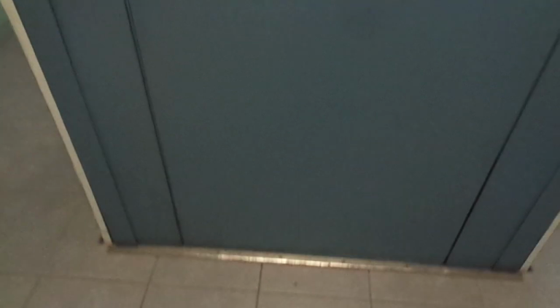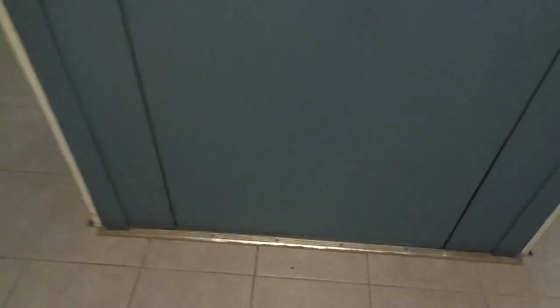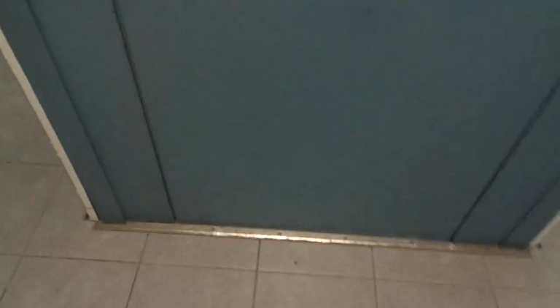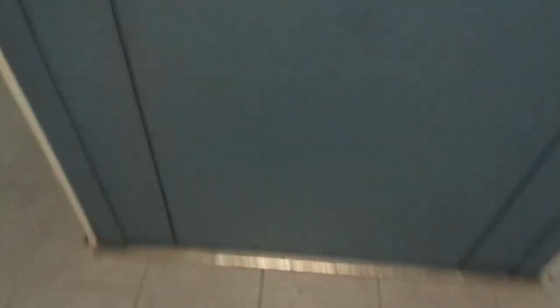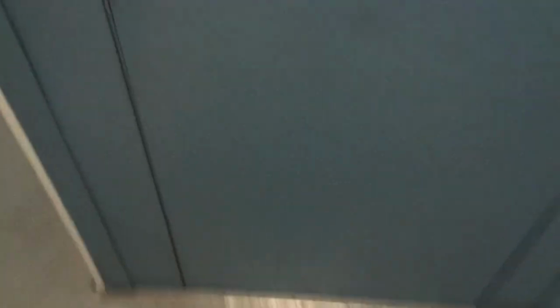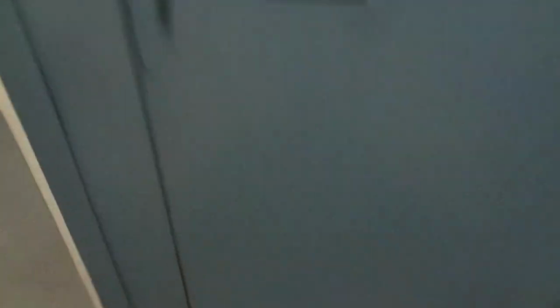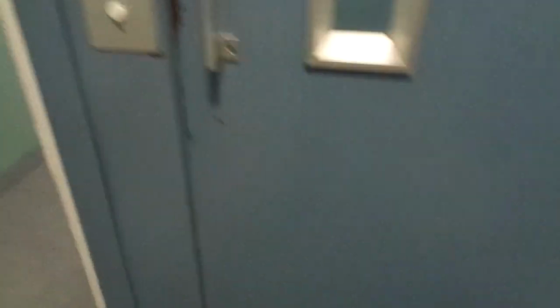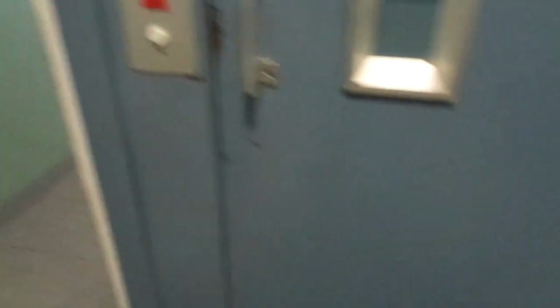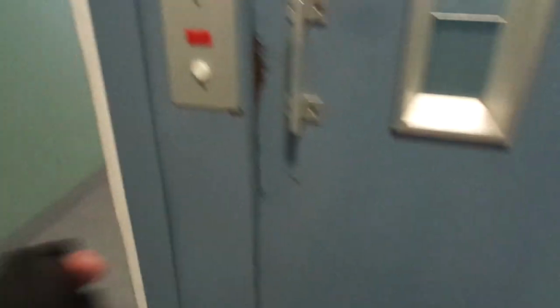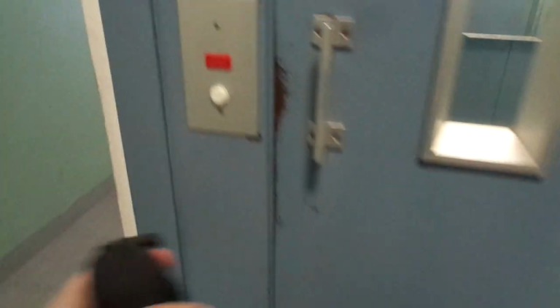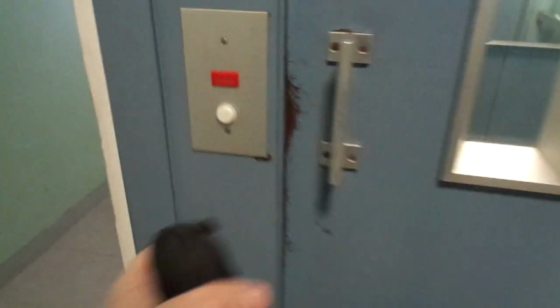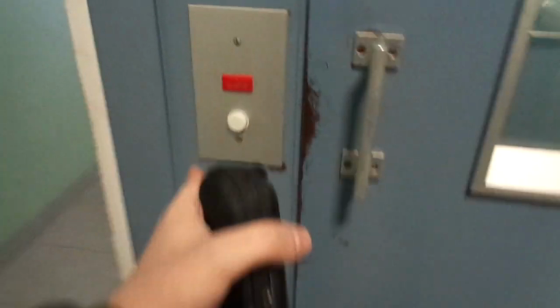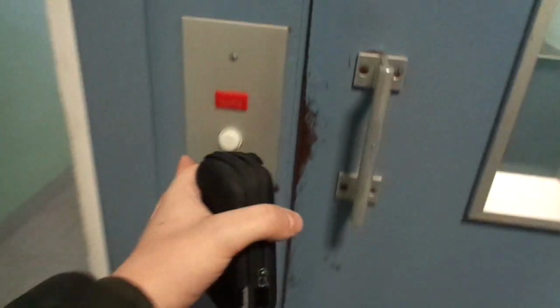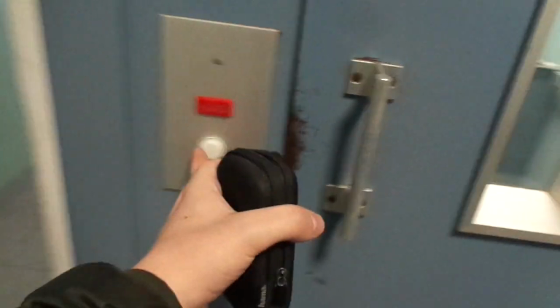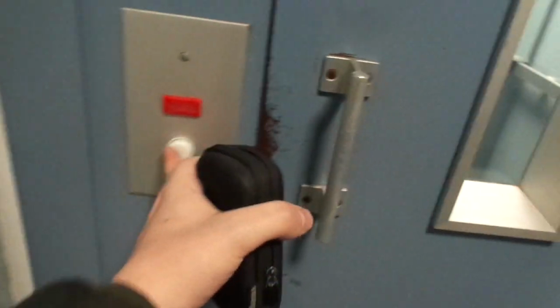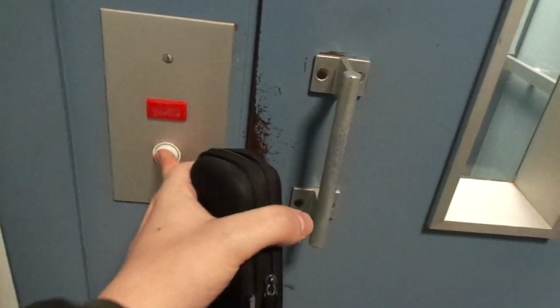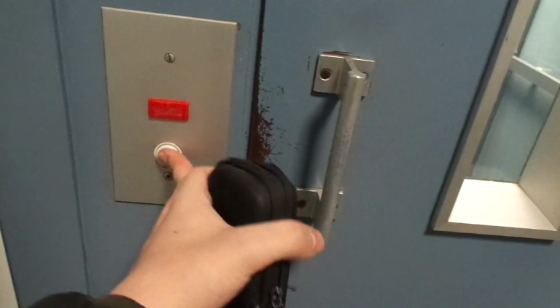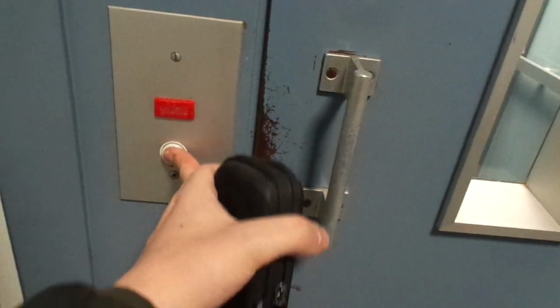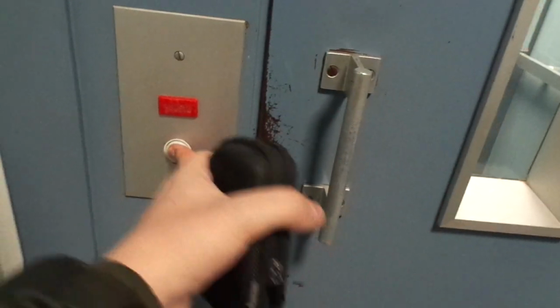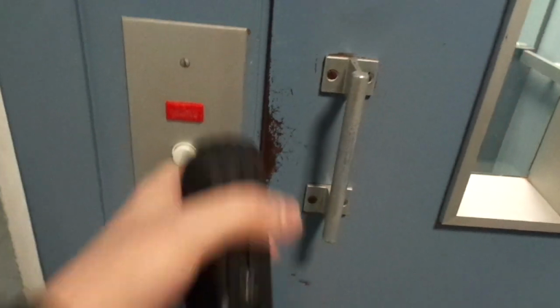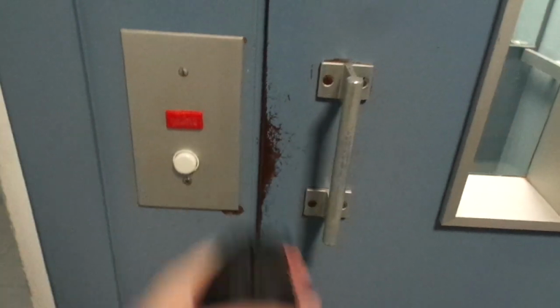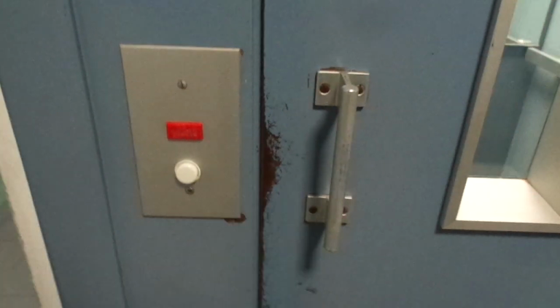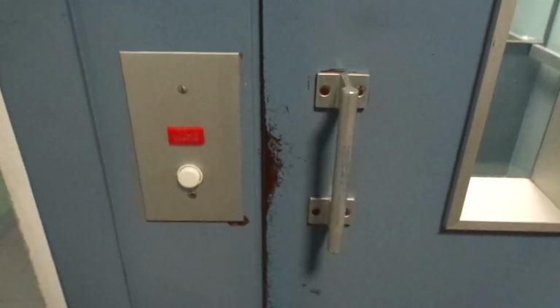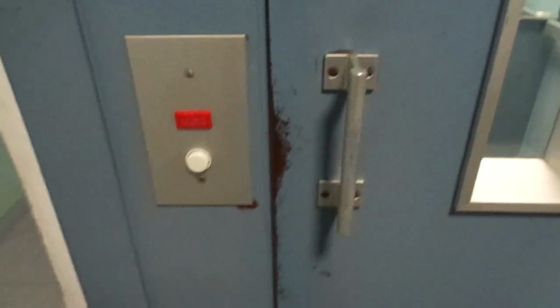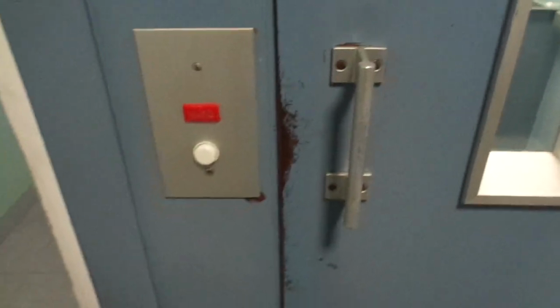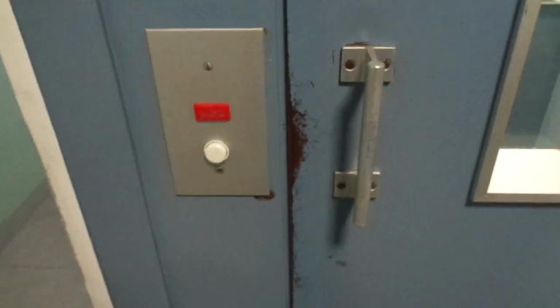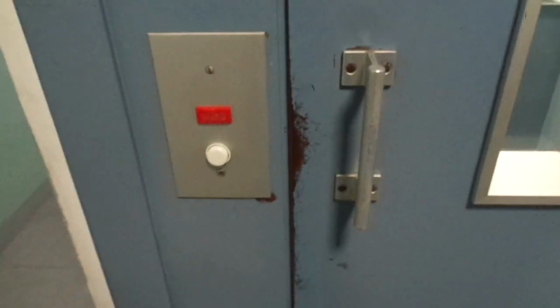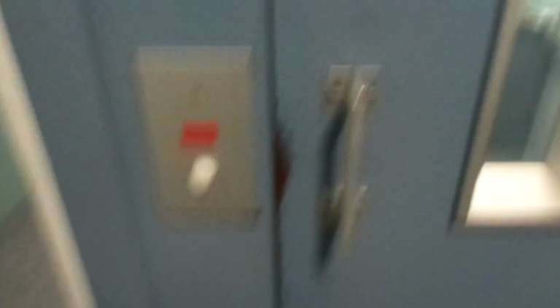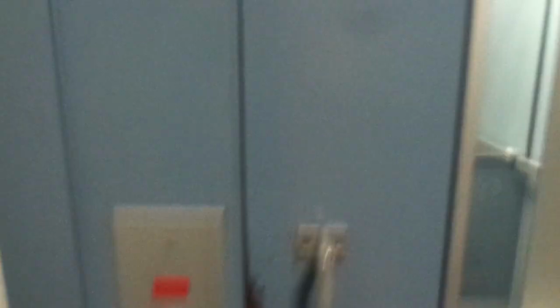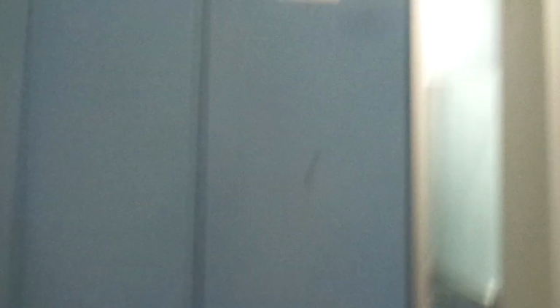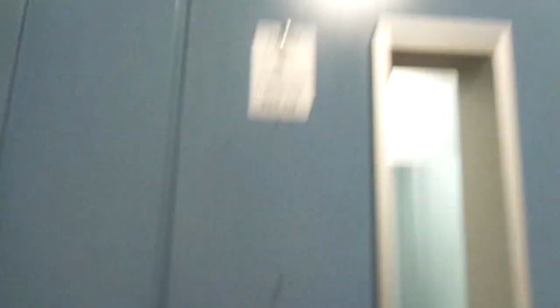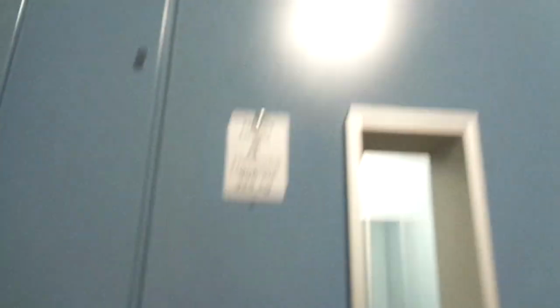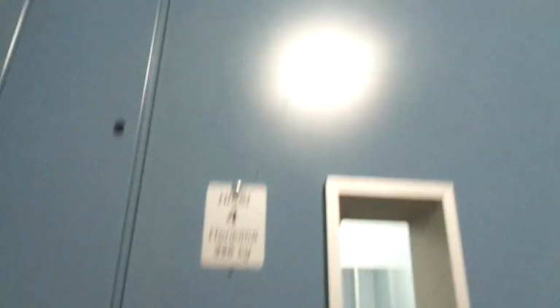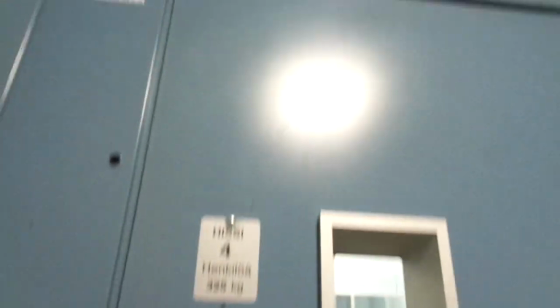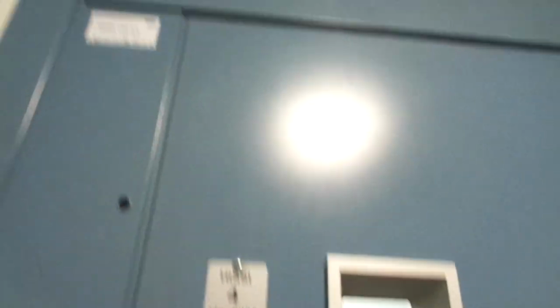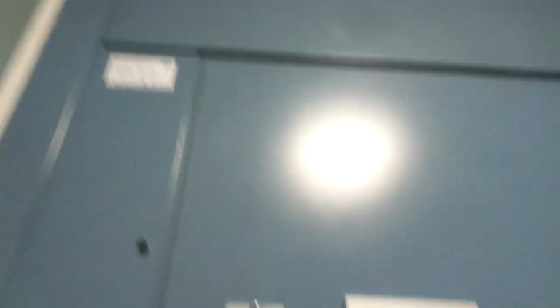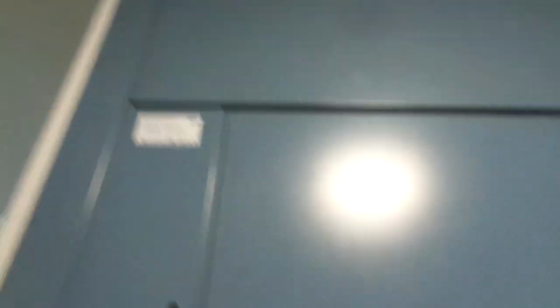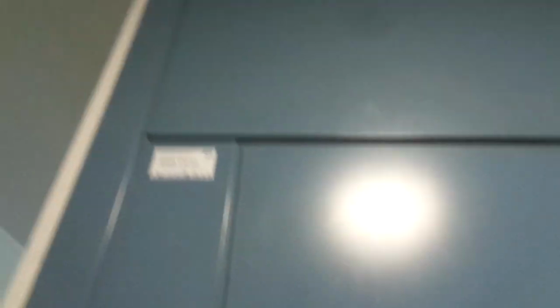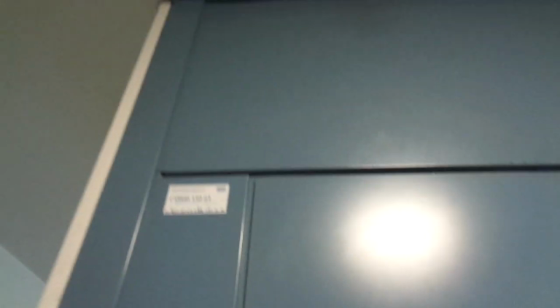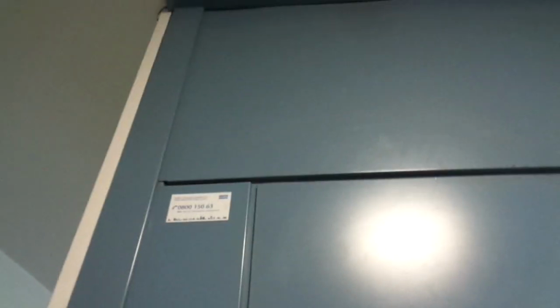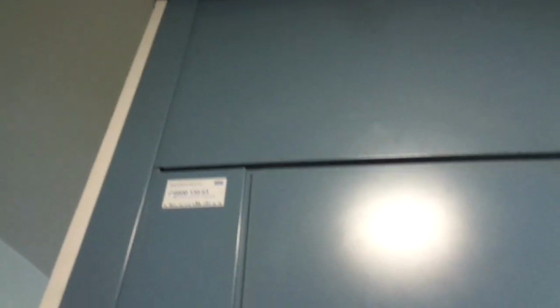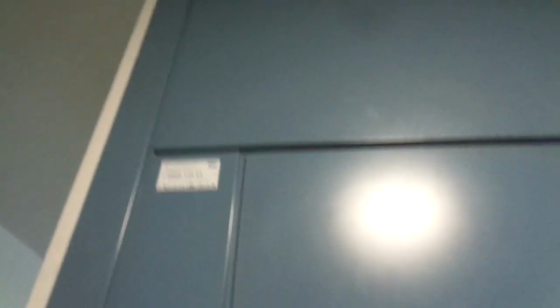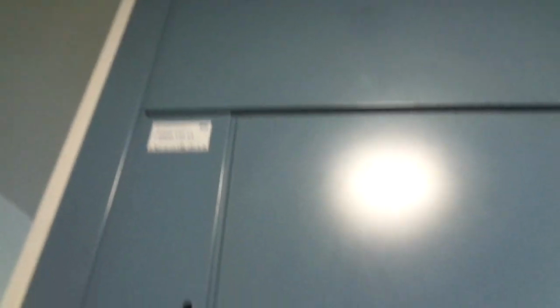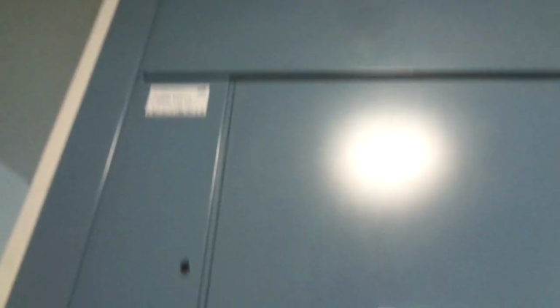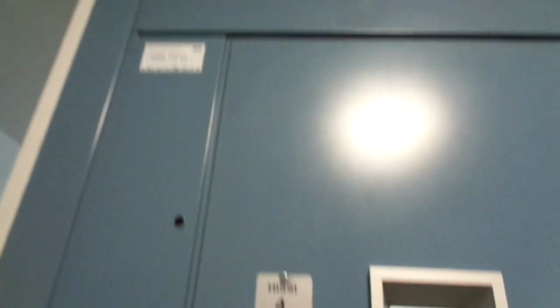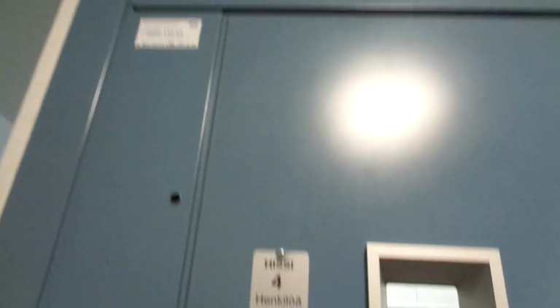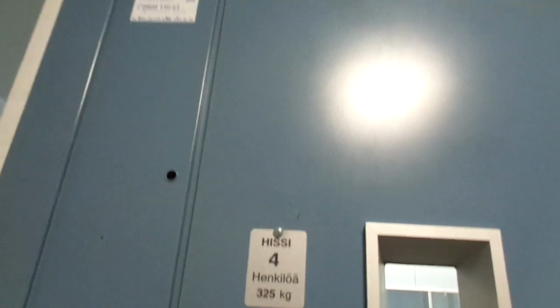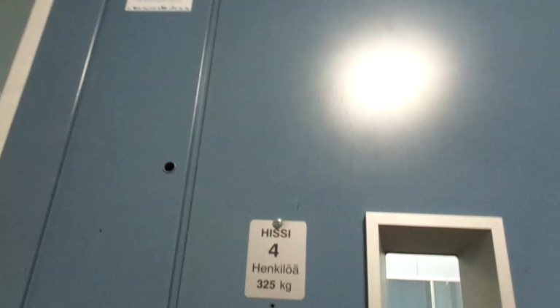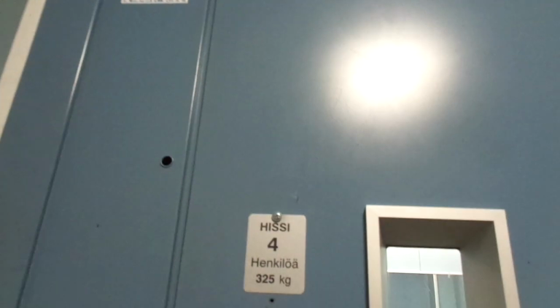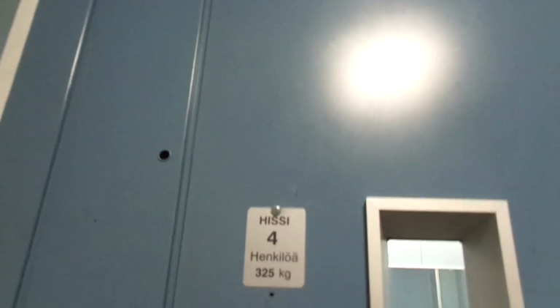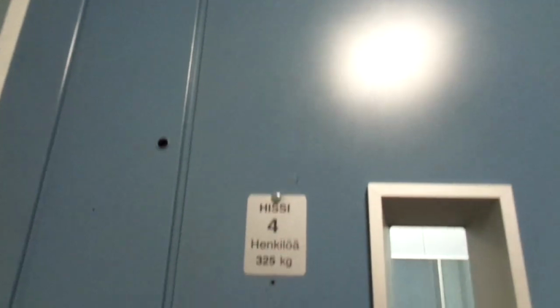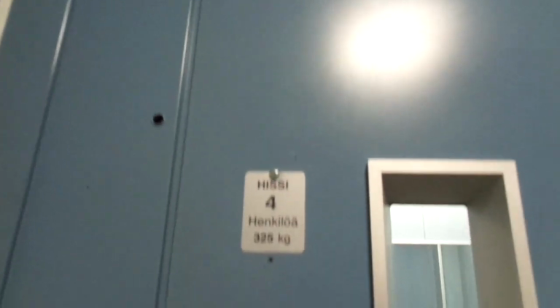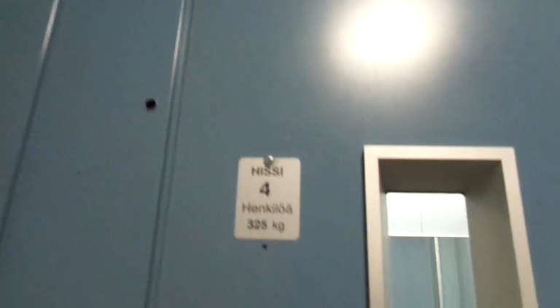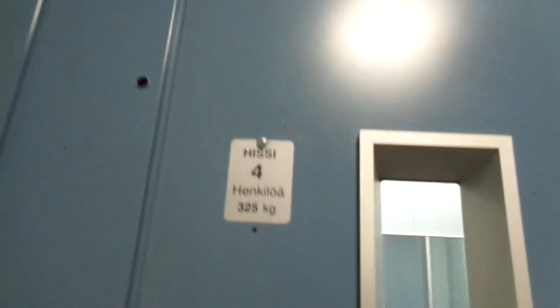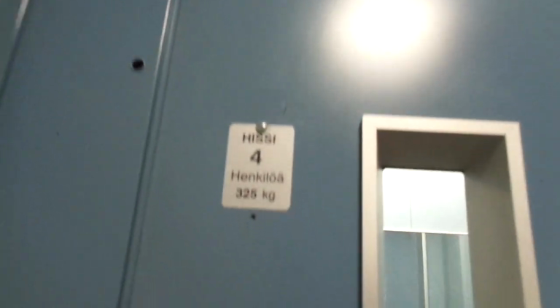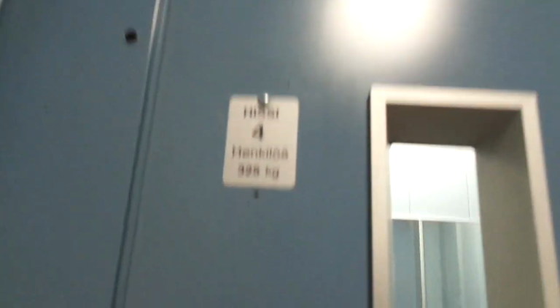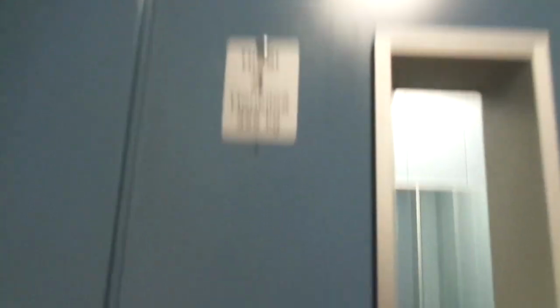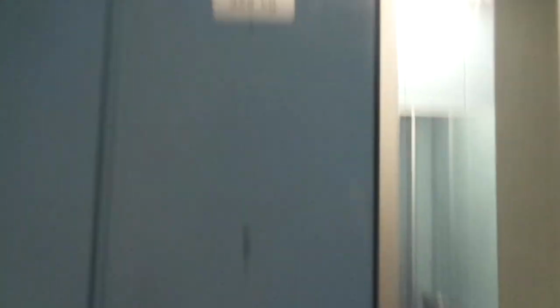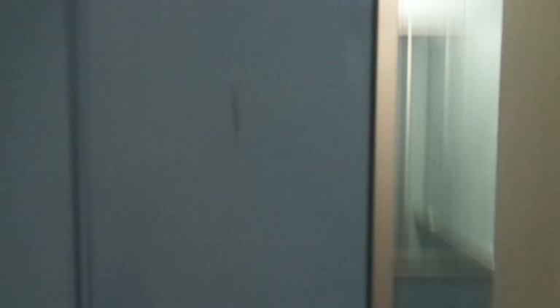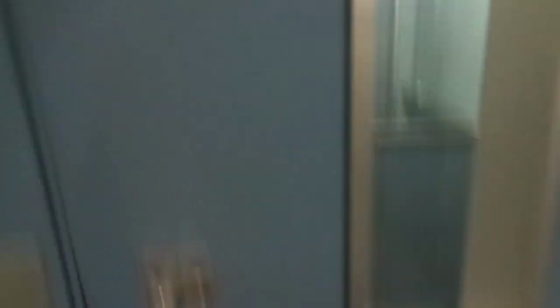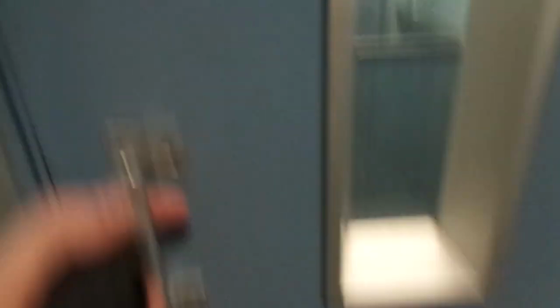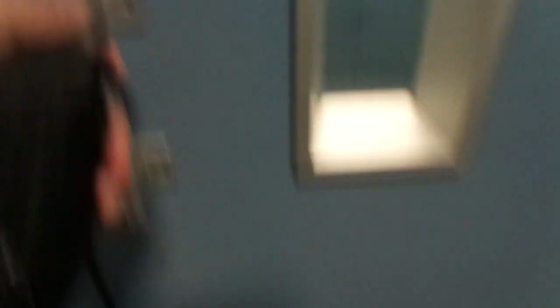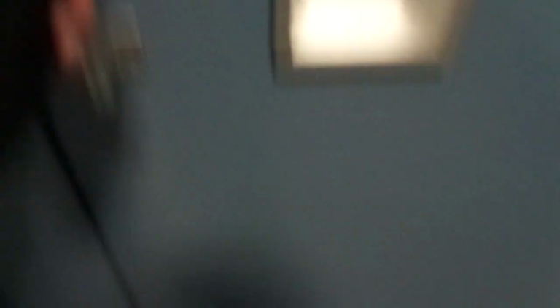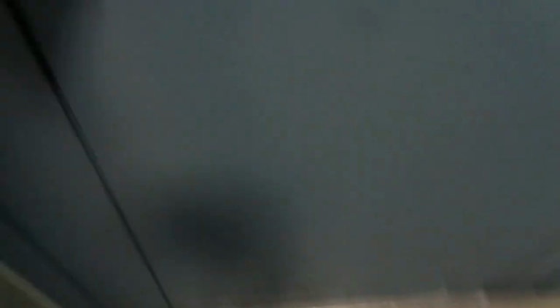Staircase B in Olari, Espoo, Finland. For purchase of 325kms.